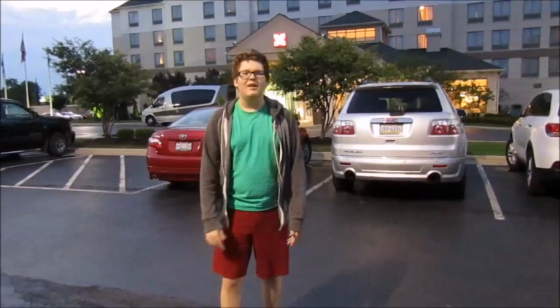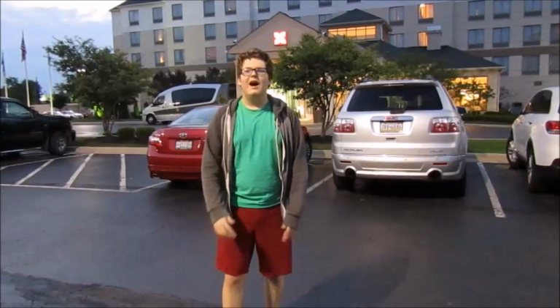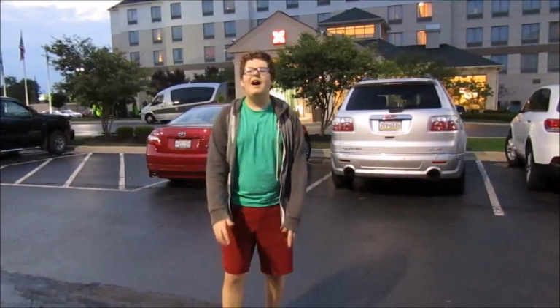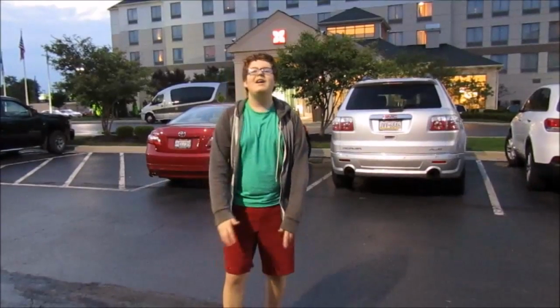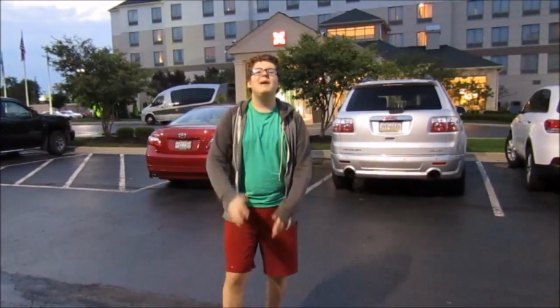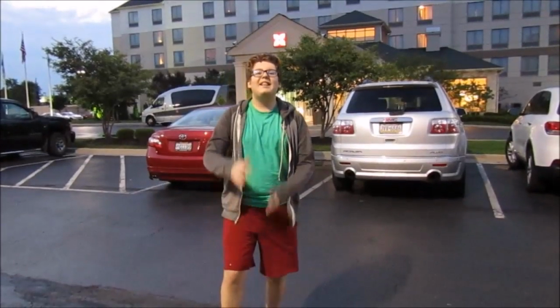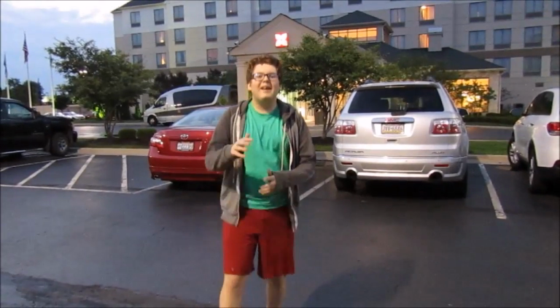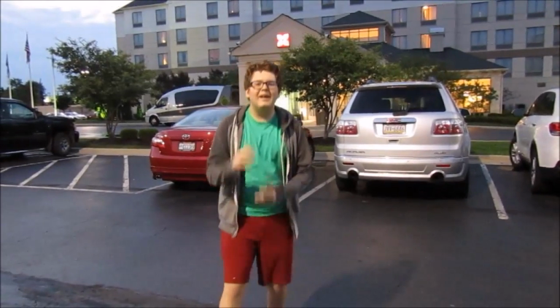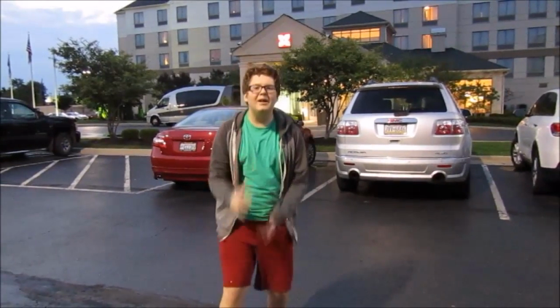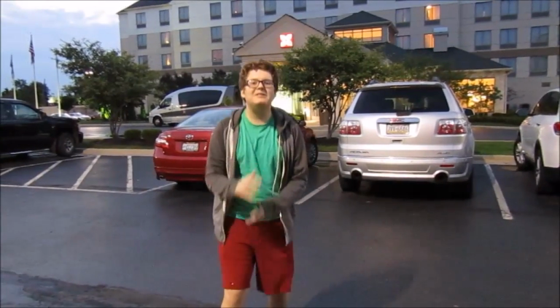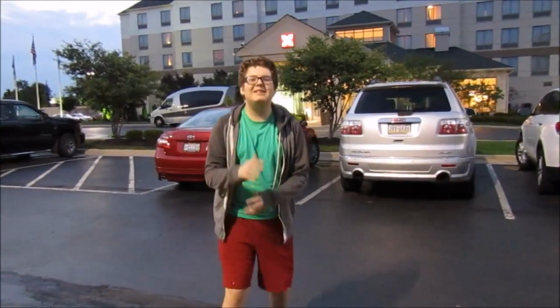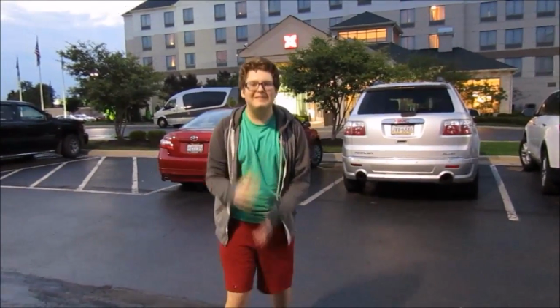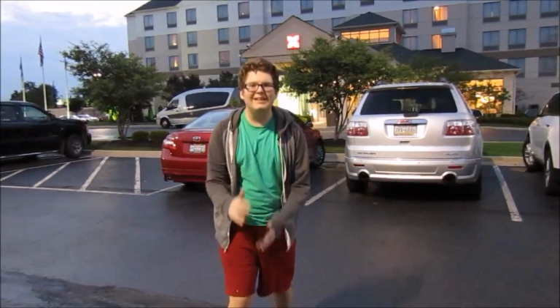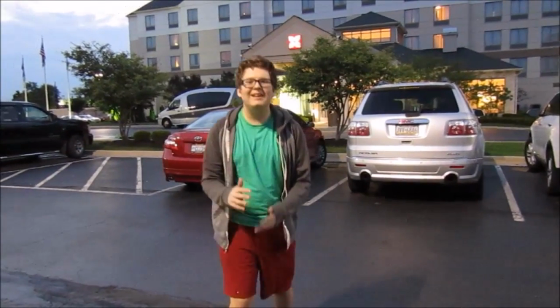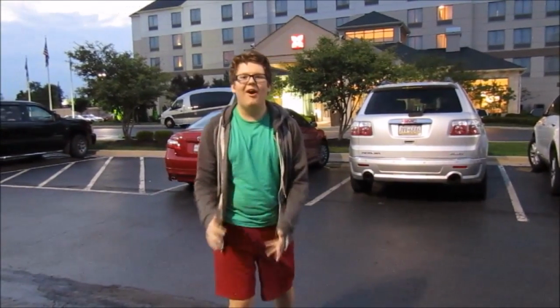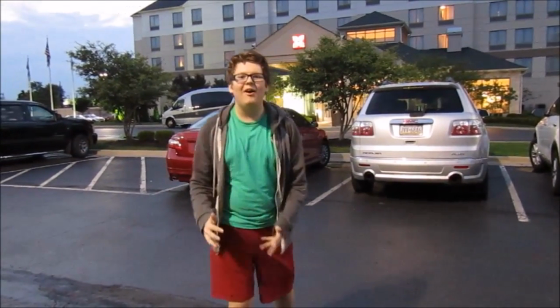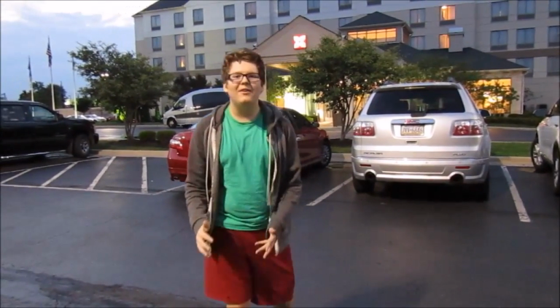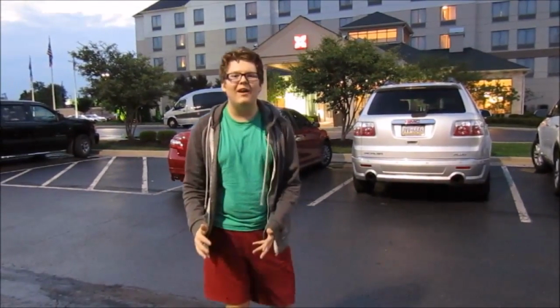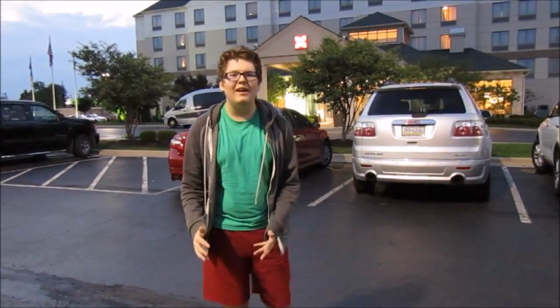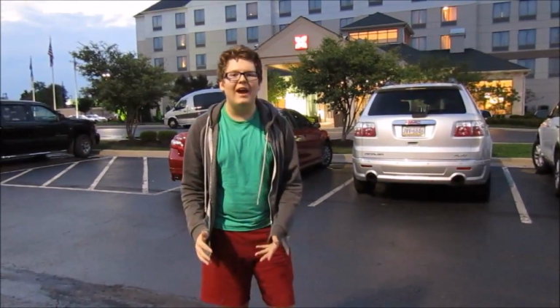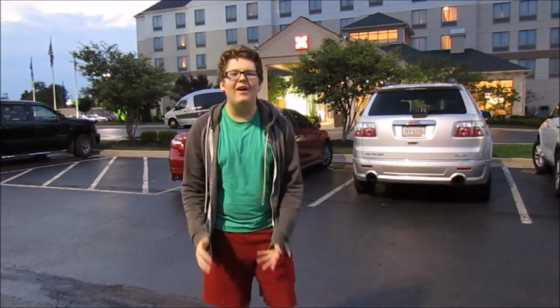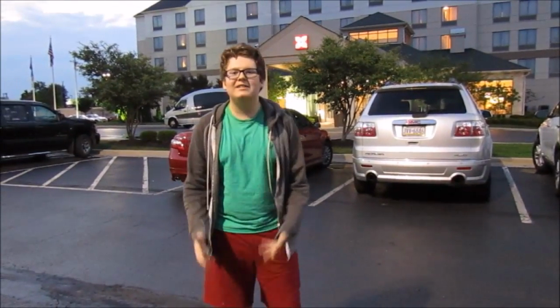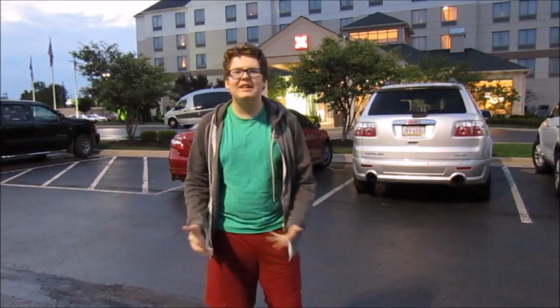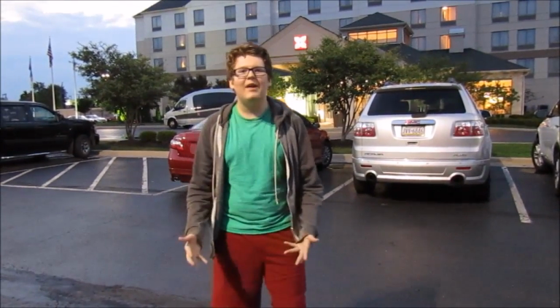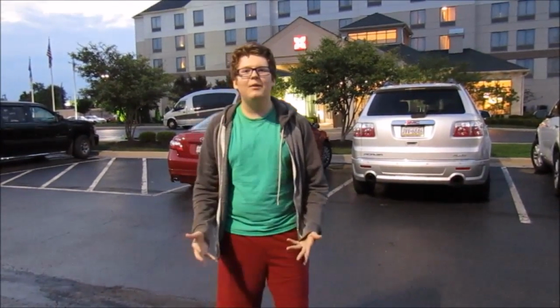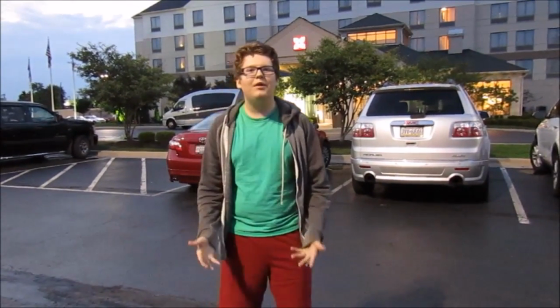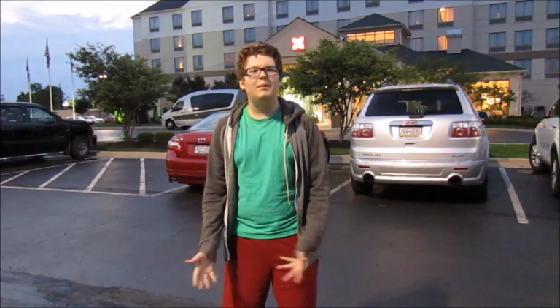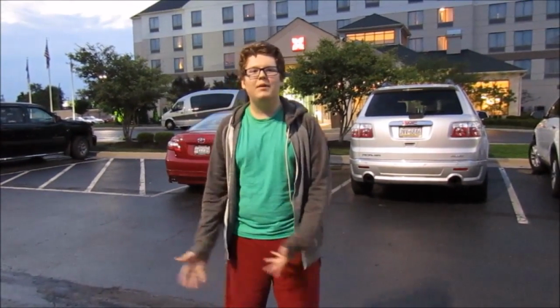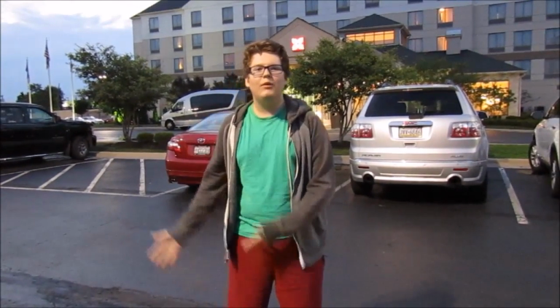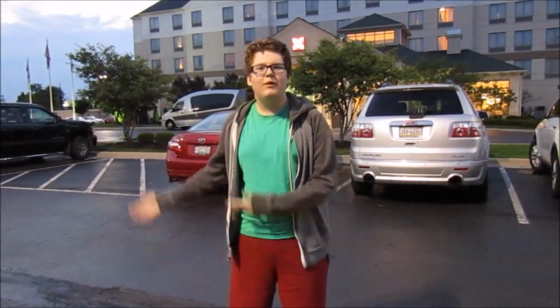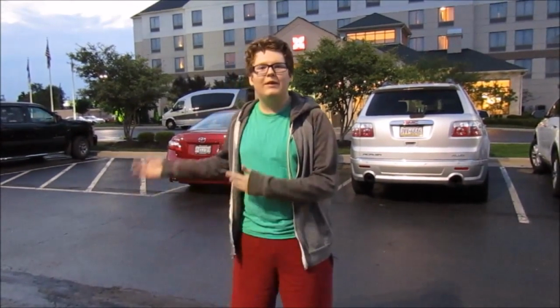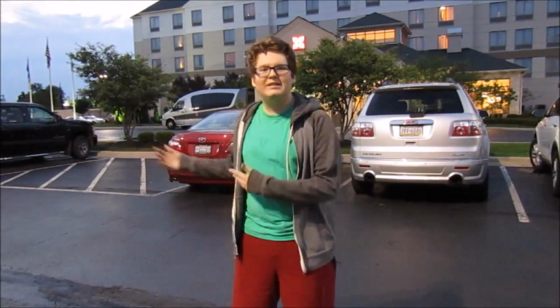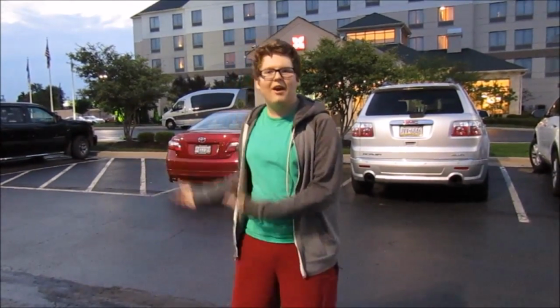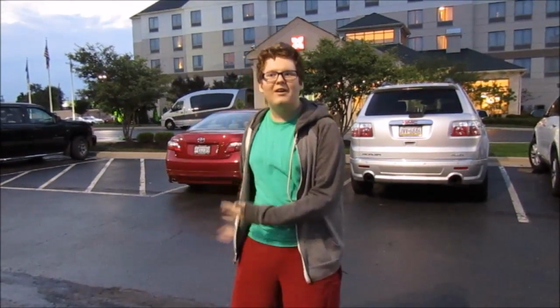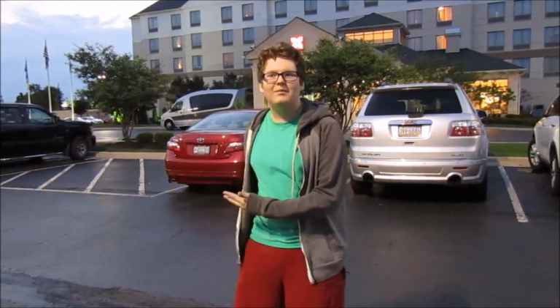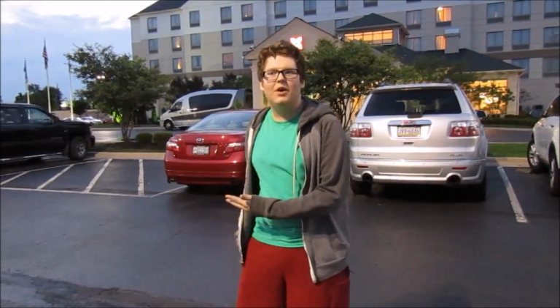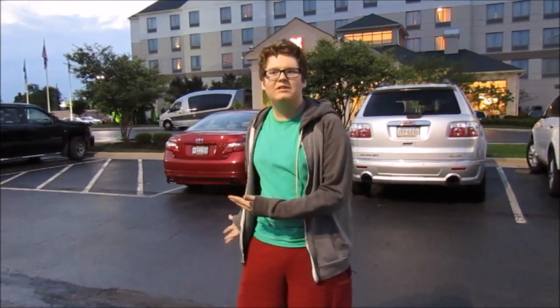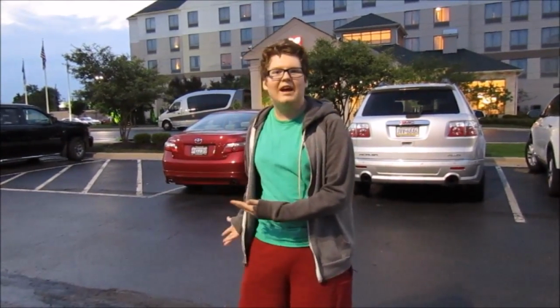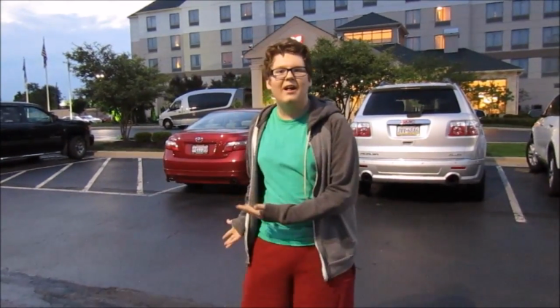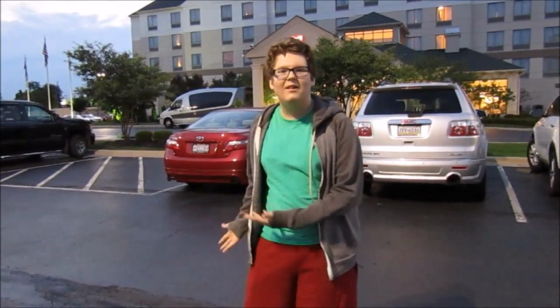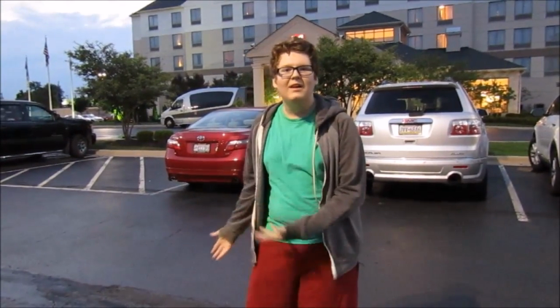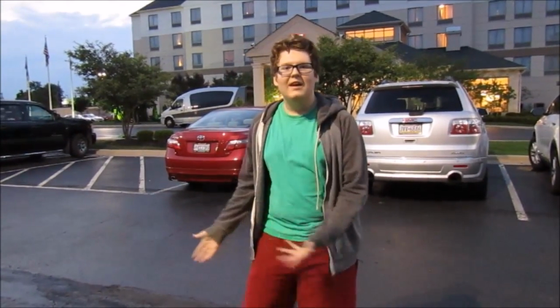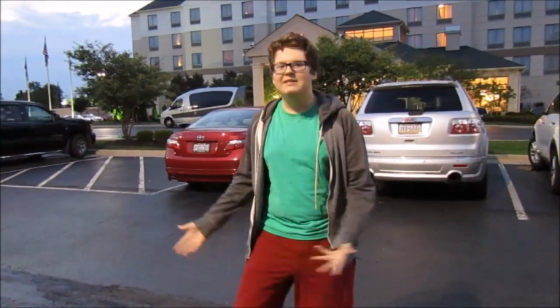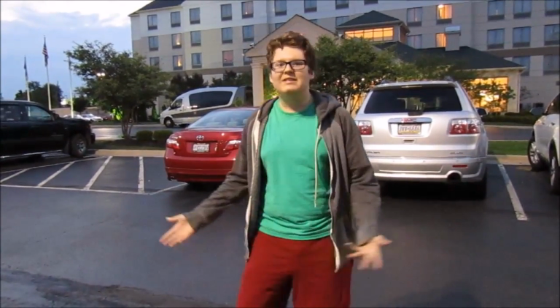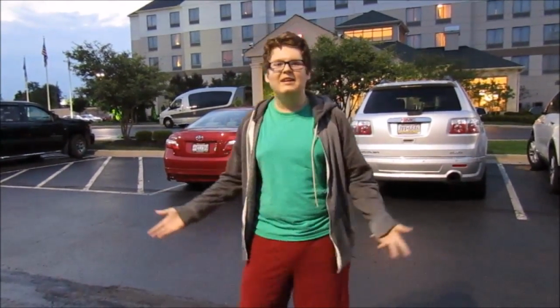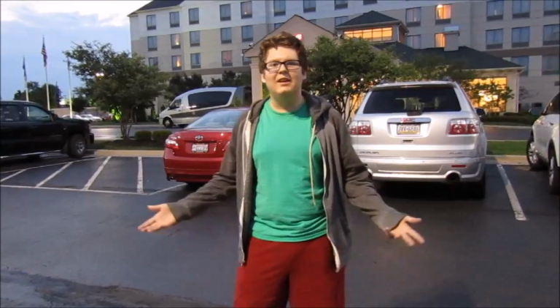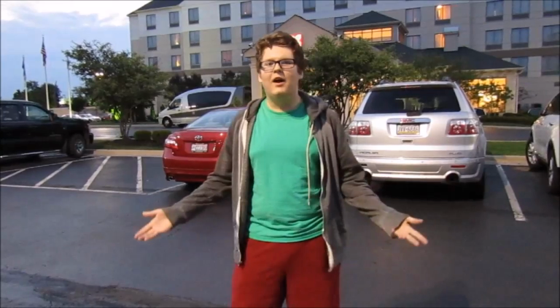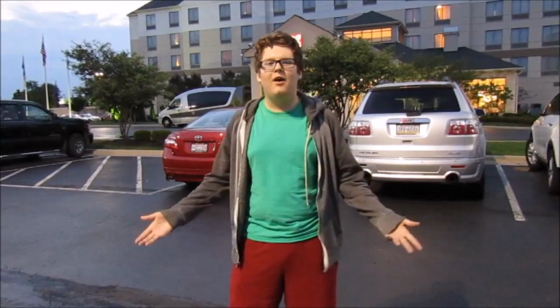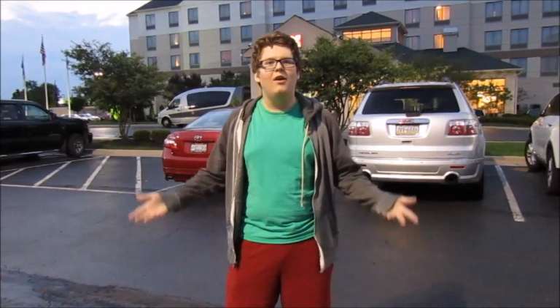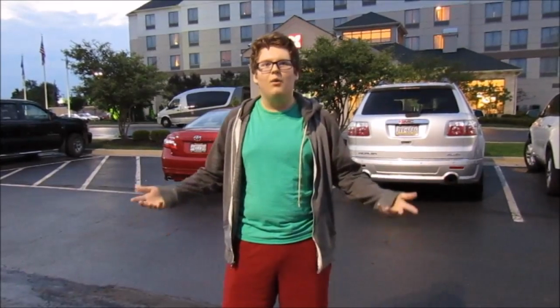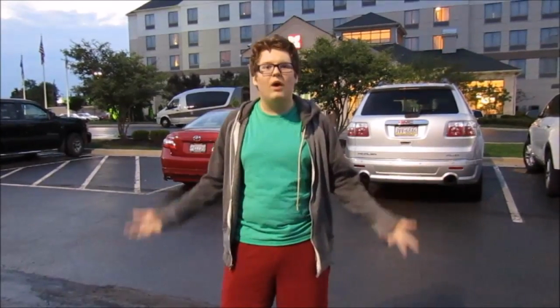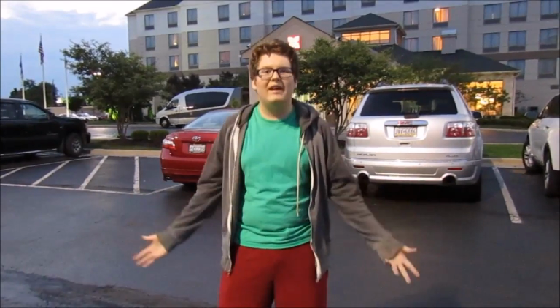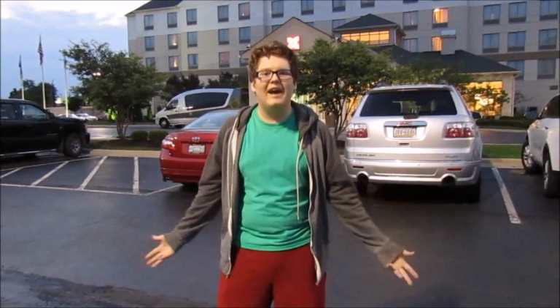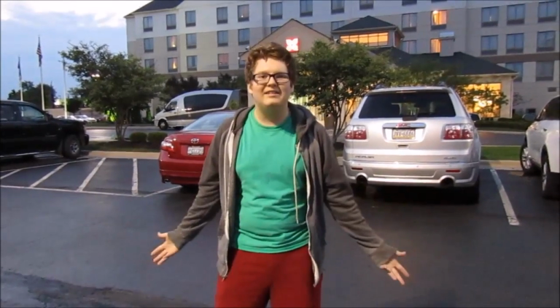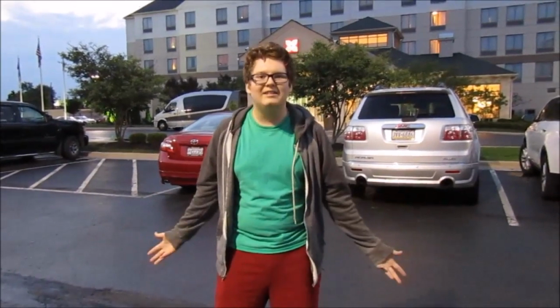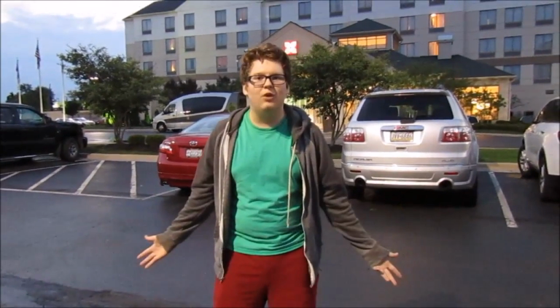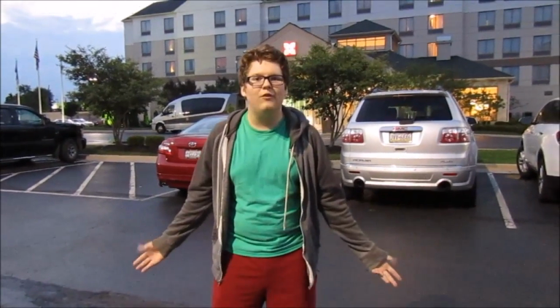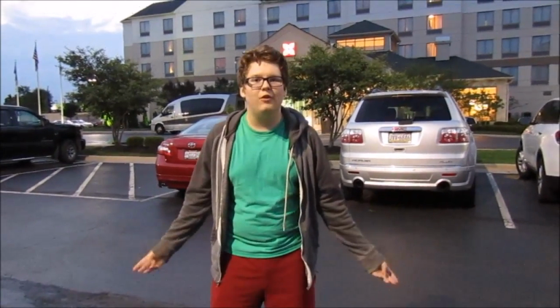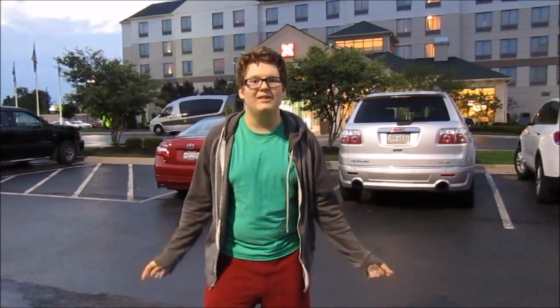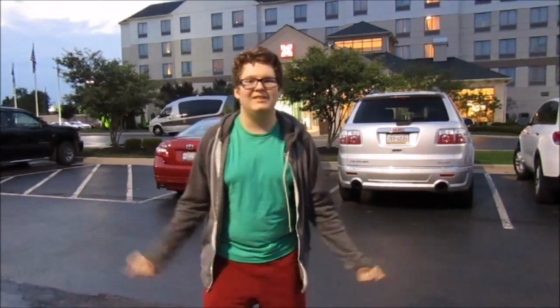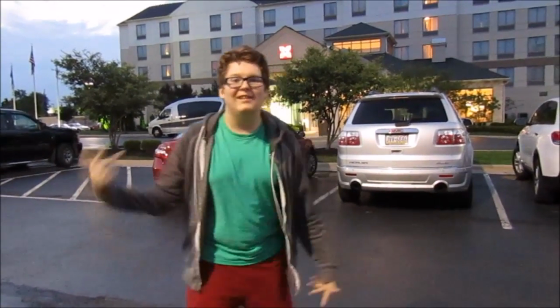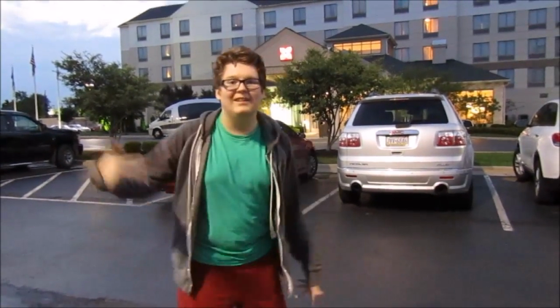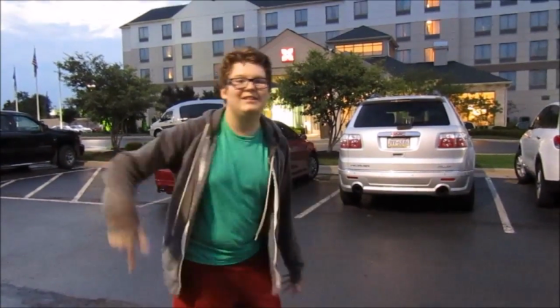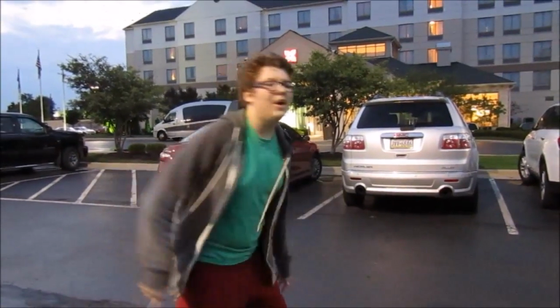I am at the Hilton Tea Garden right now and today we're going to be reviewing this awesome hotel and see what it has in store for us. Let's go.